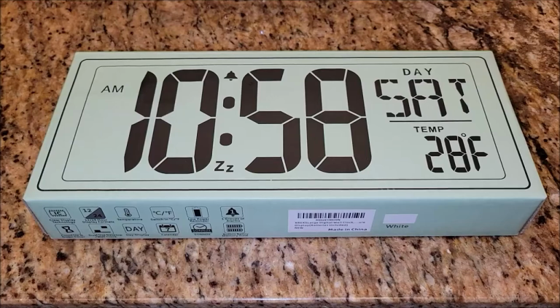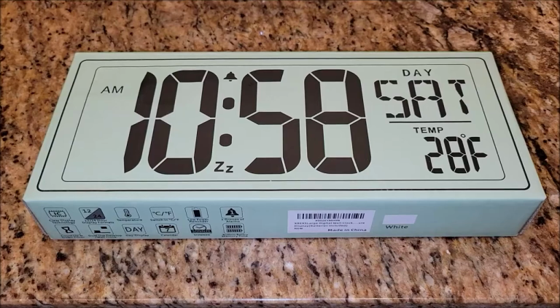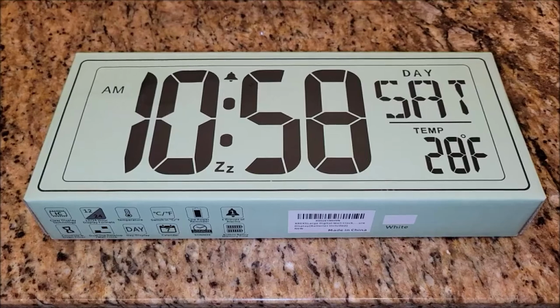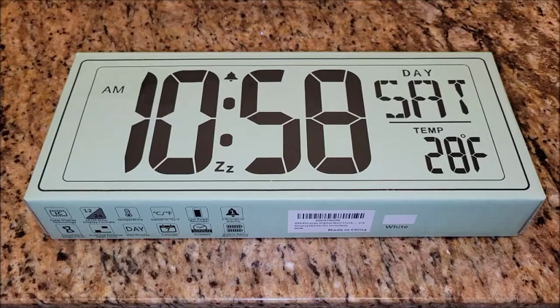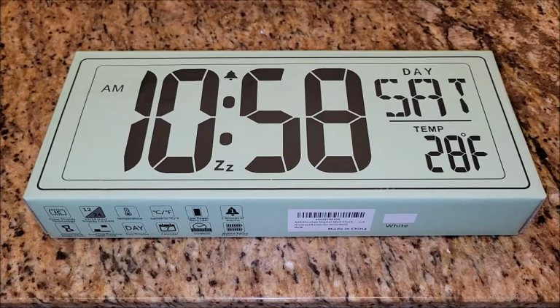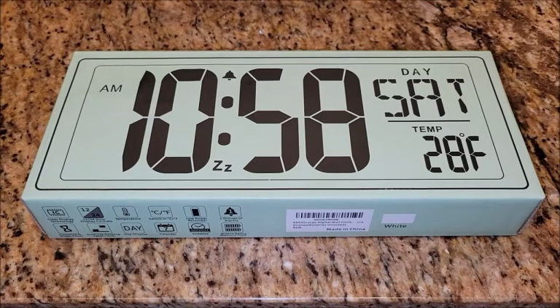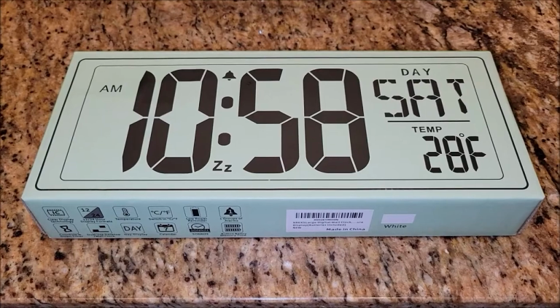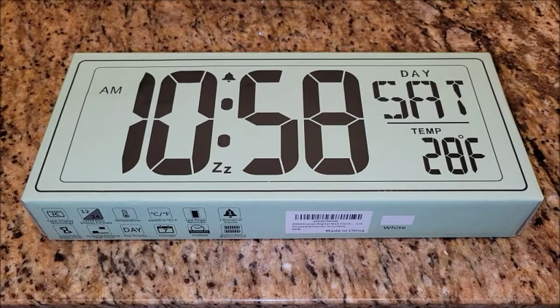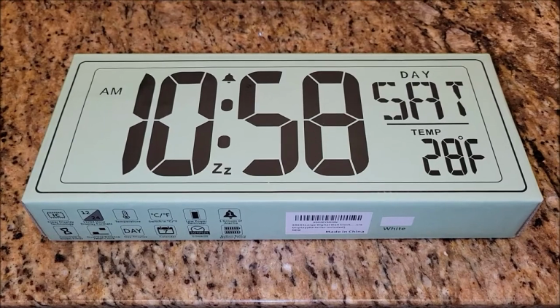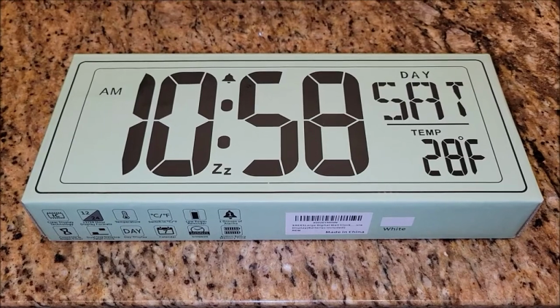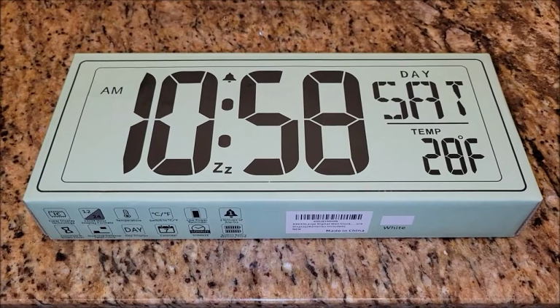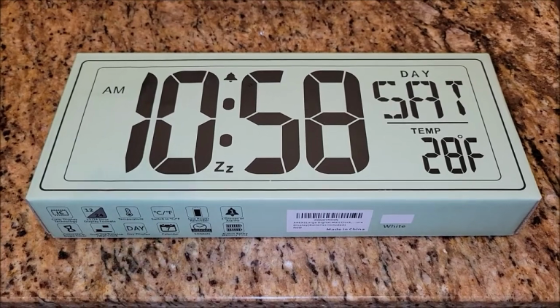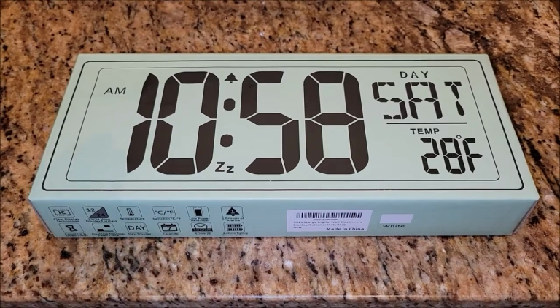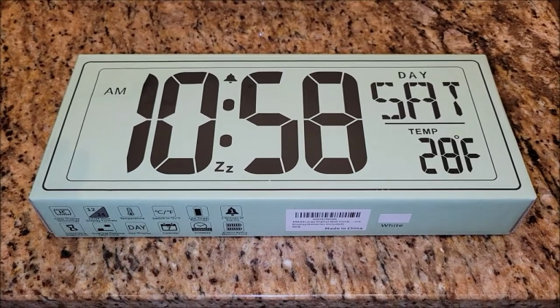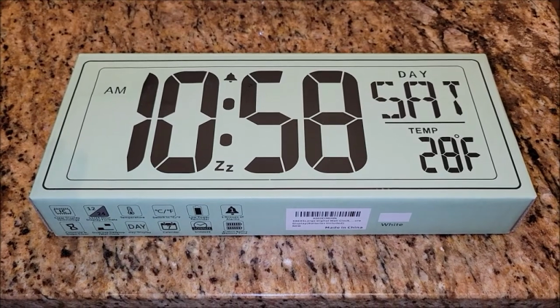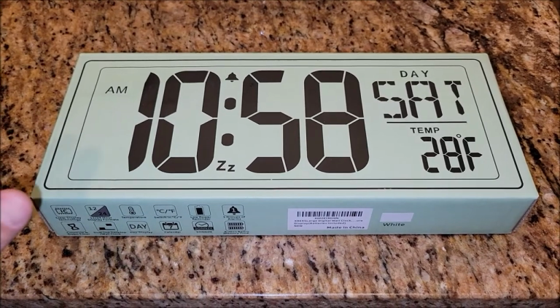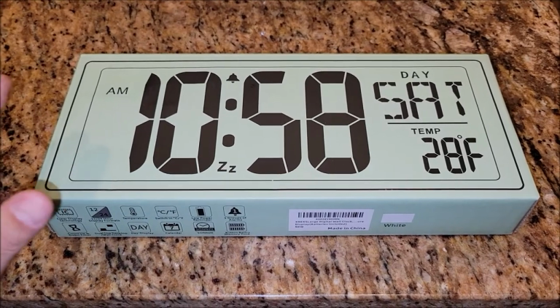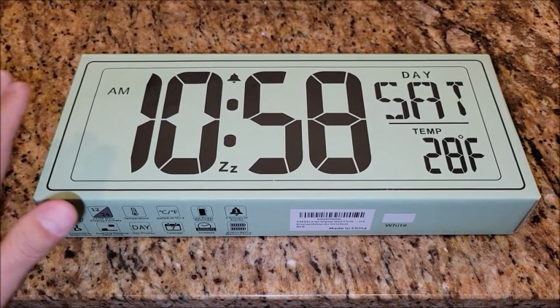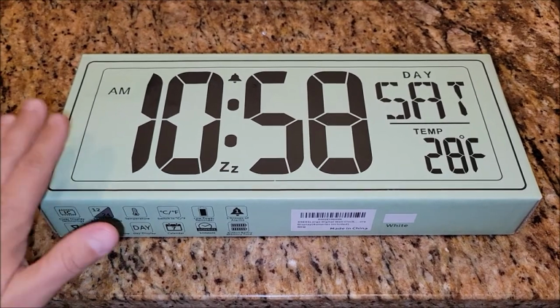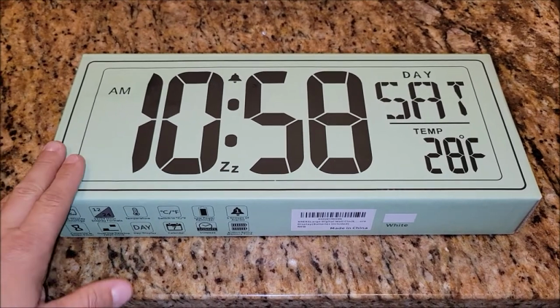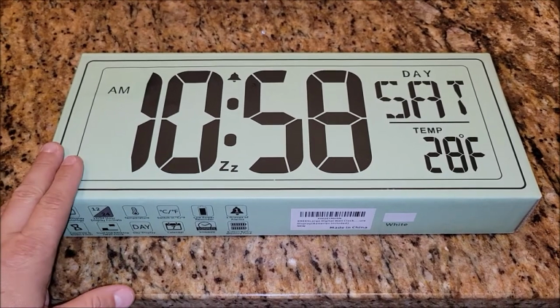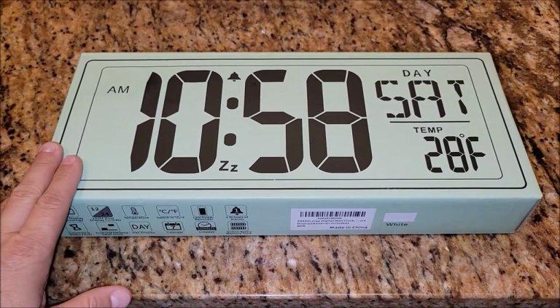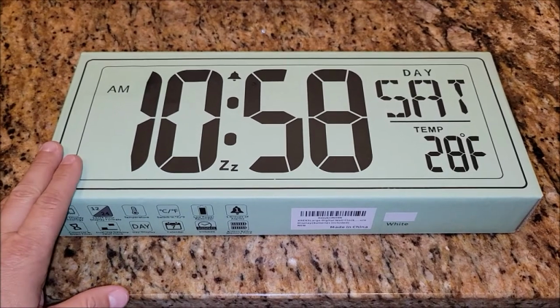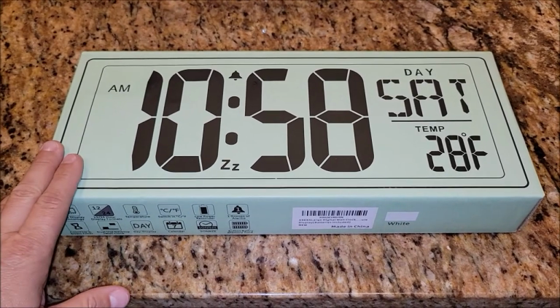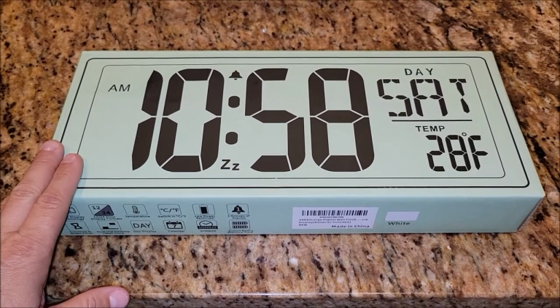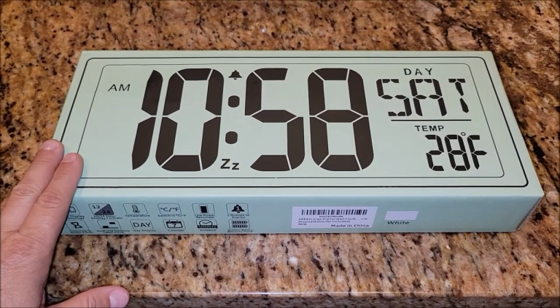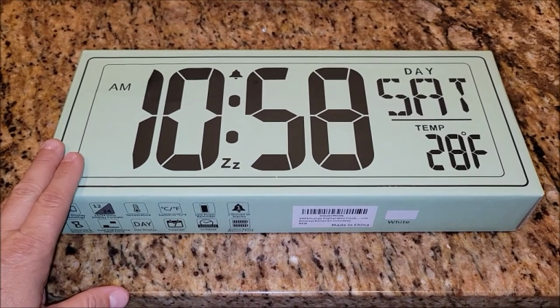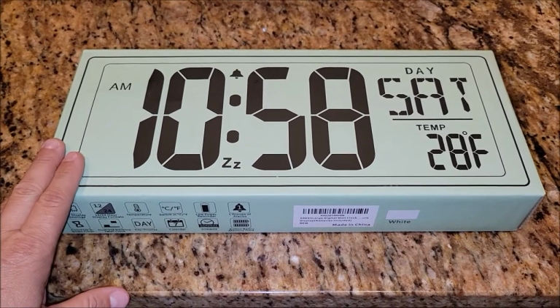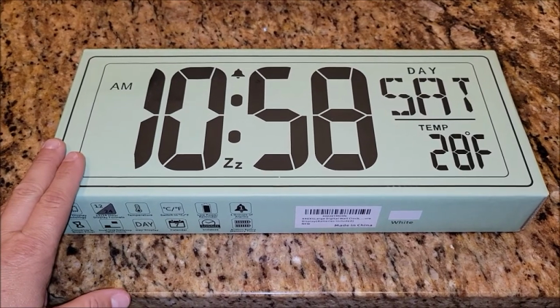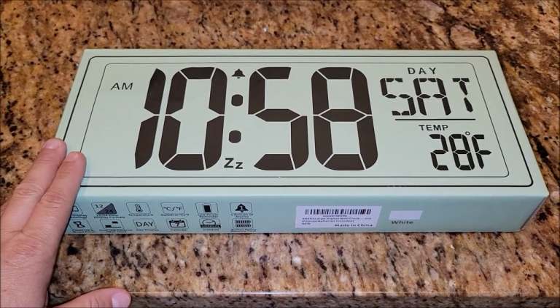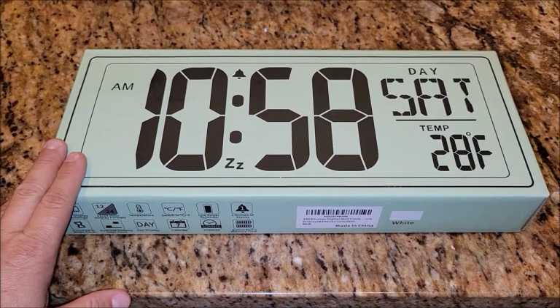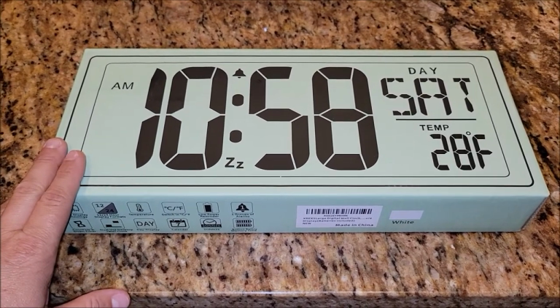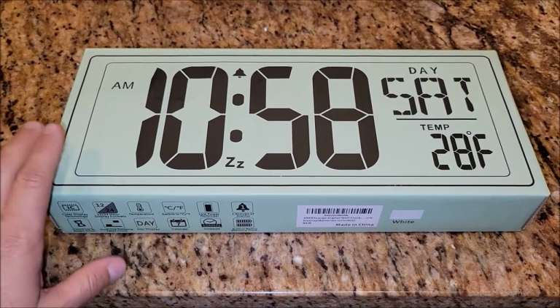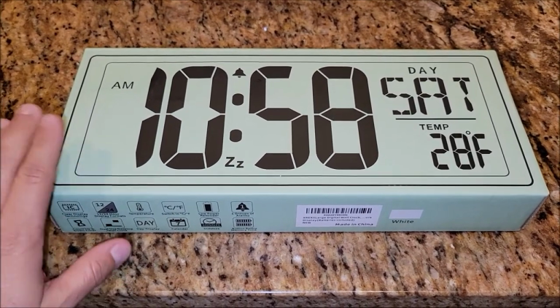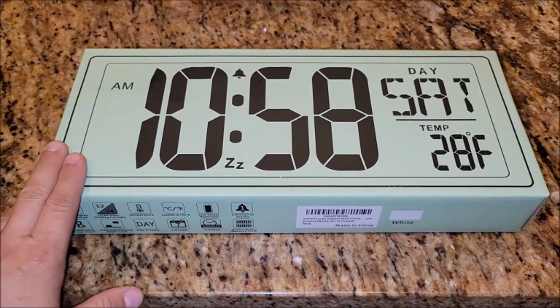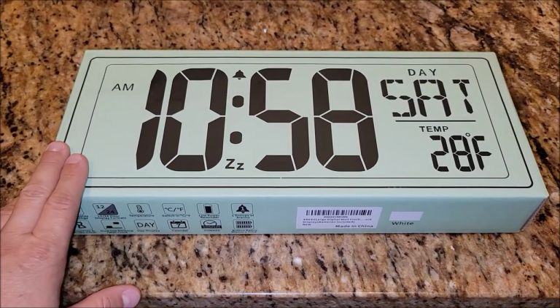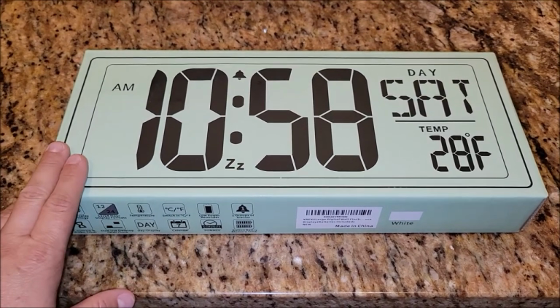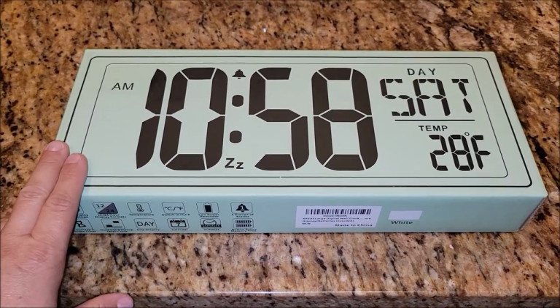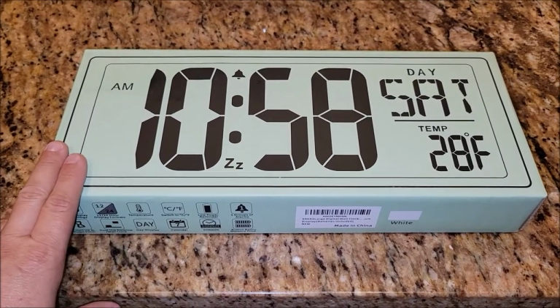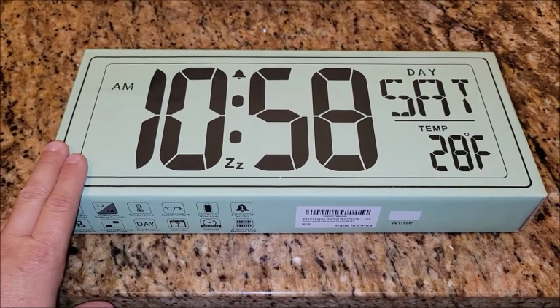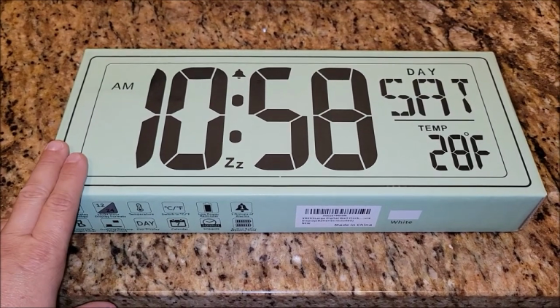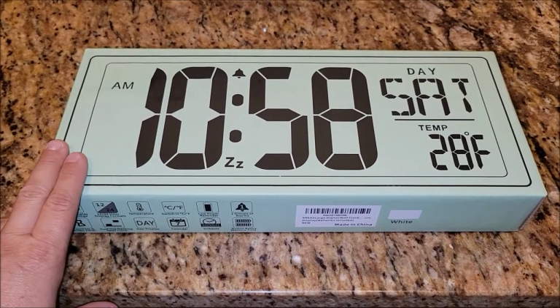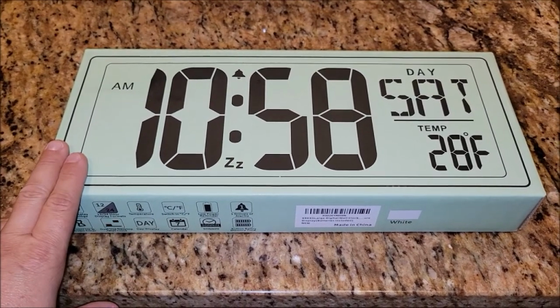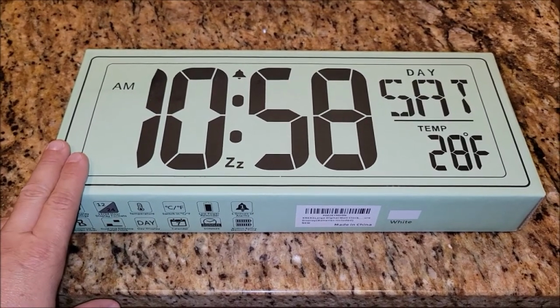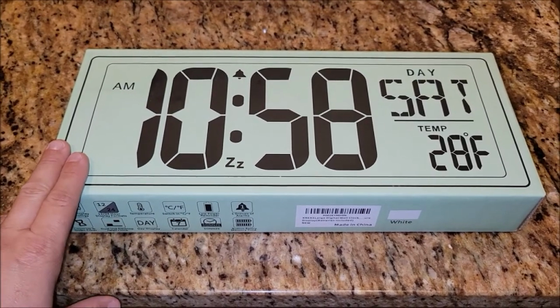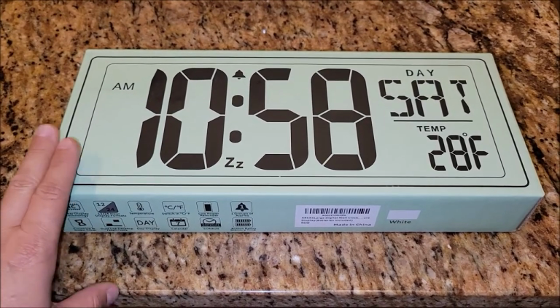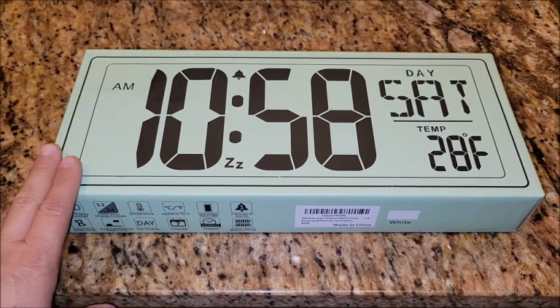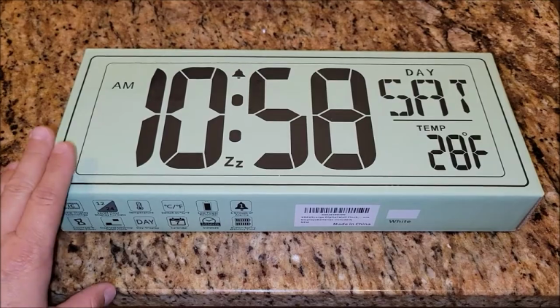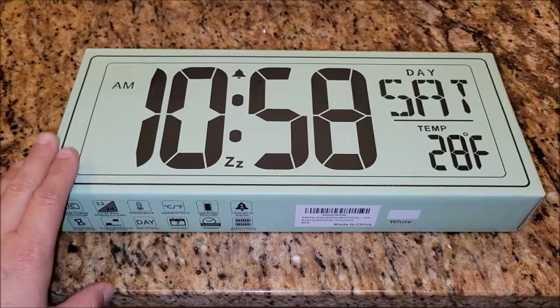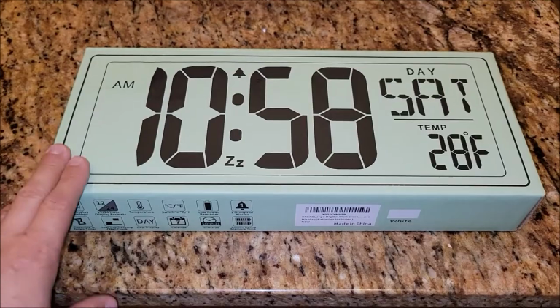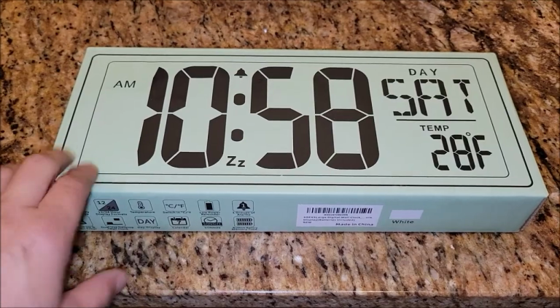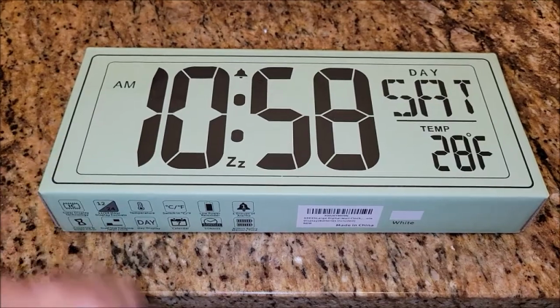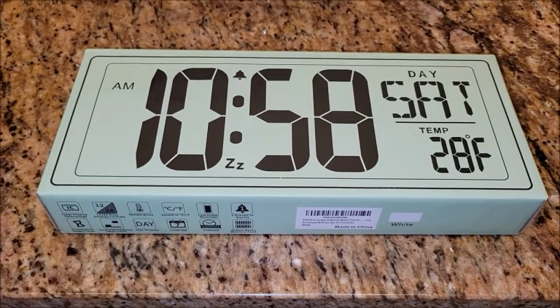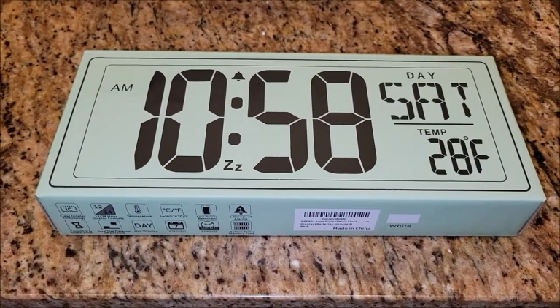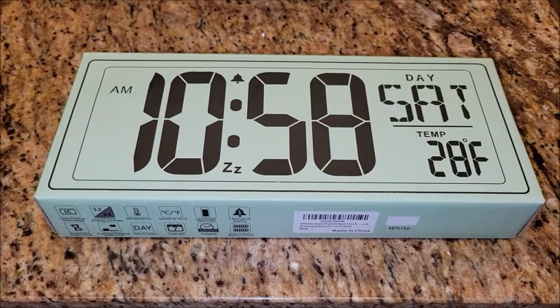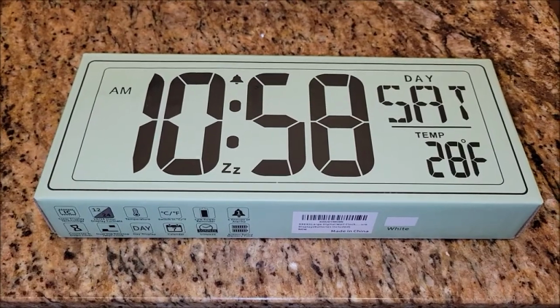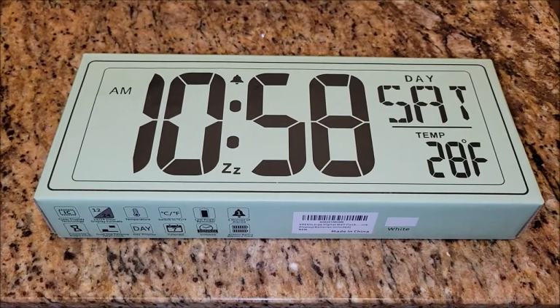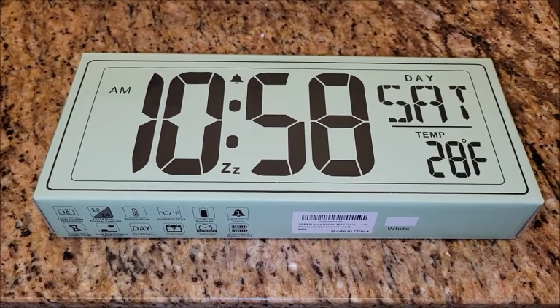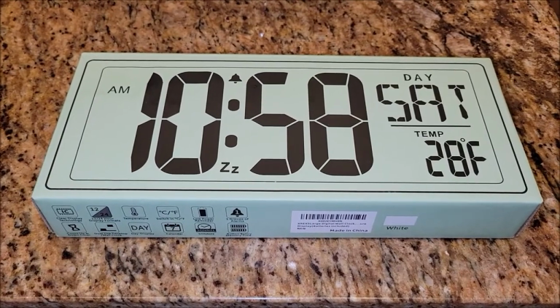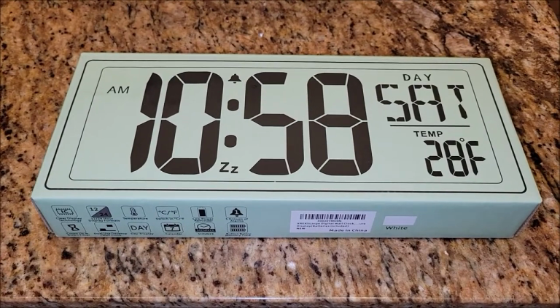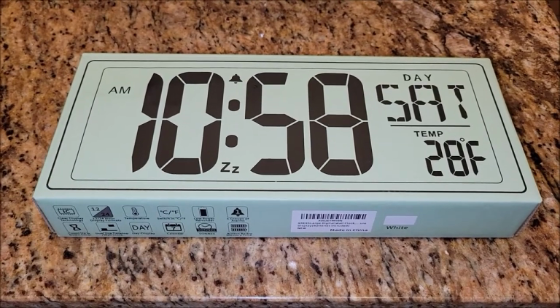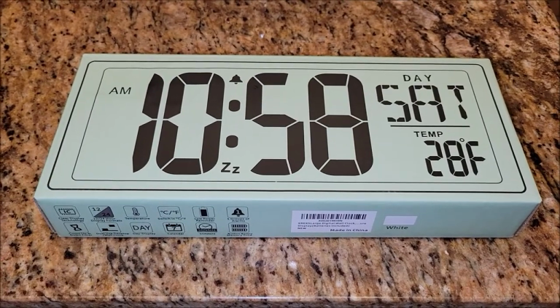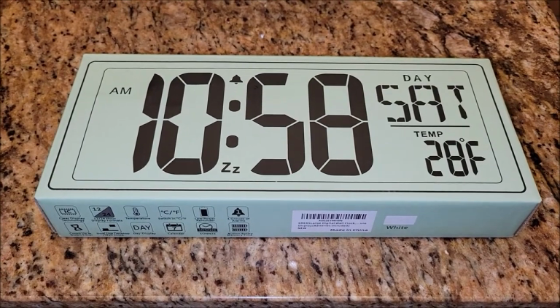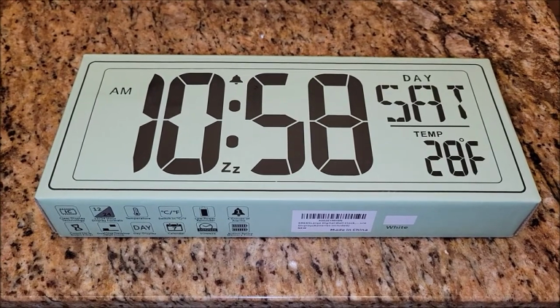I was sent this digital wall clock to get my honest opinion of this product and that's what I plan to do. So let's take this thing out of the box and check it out.